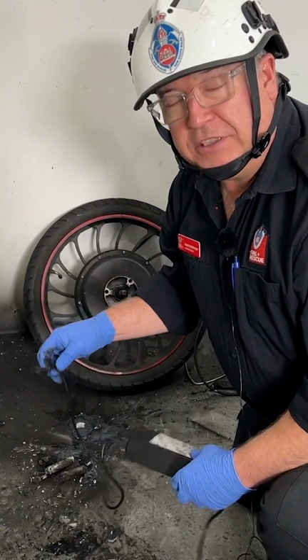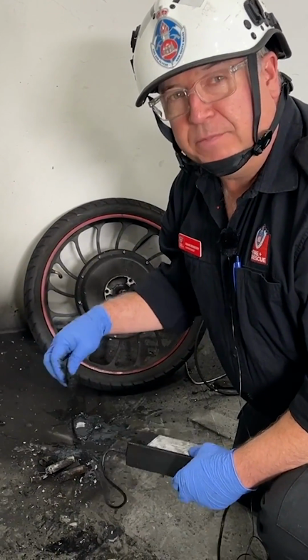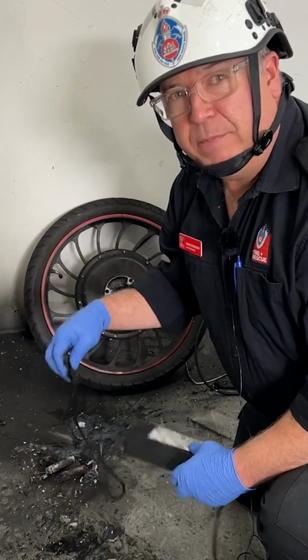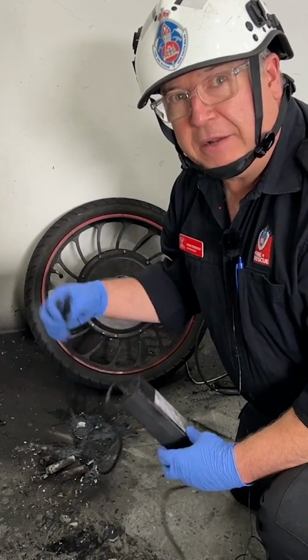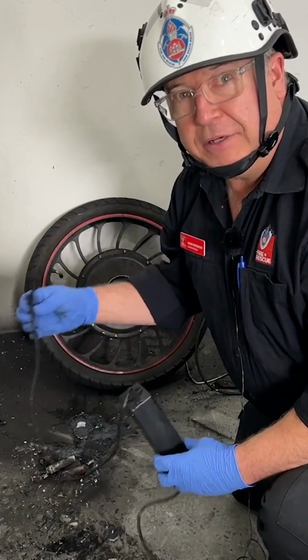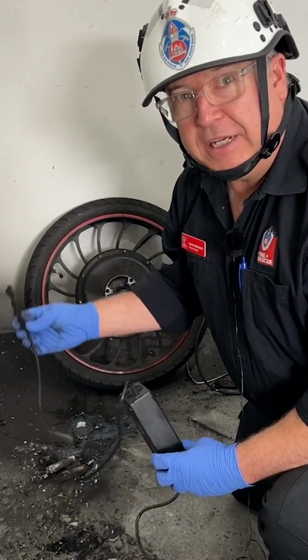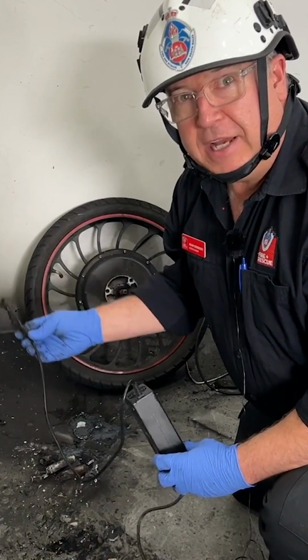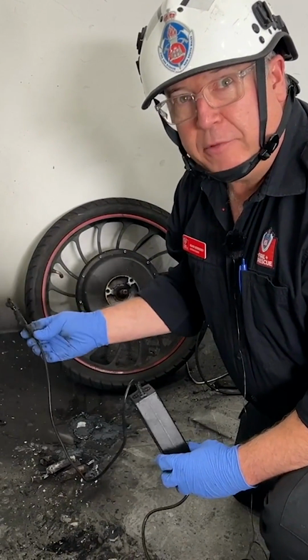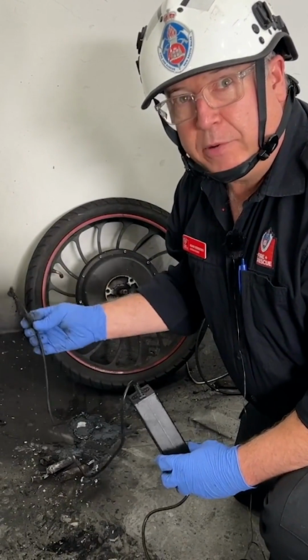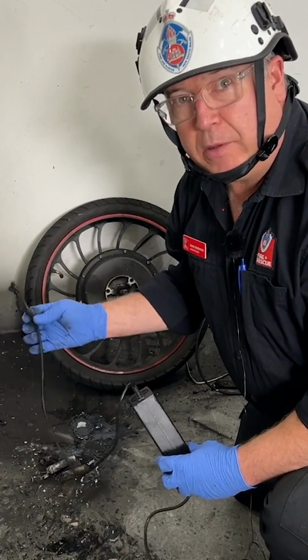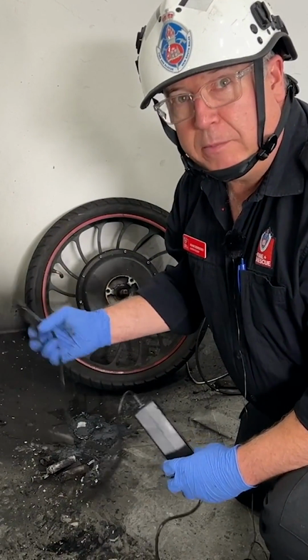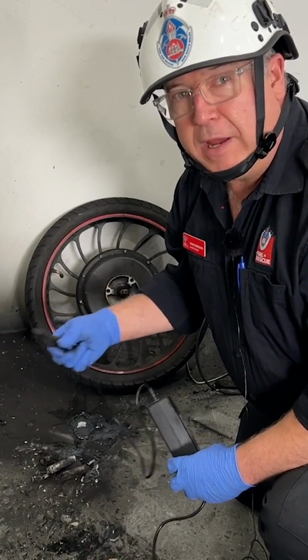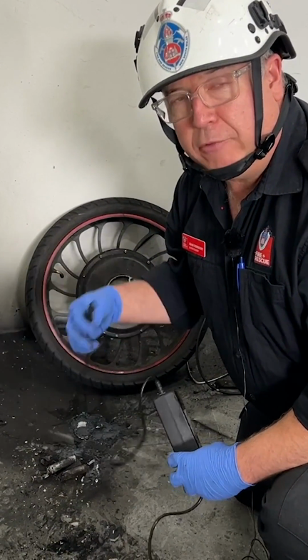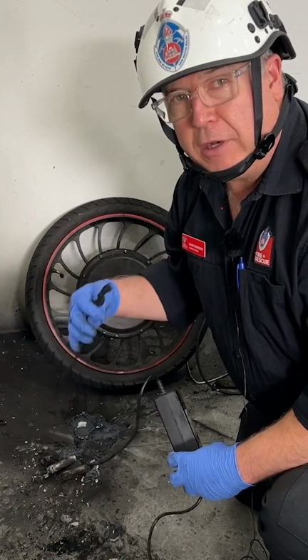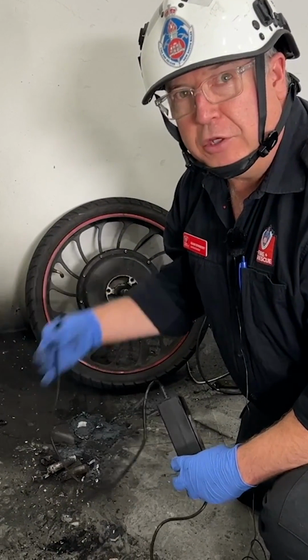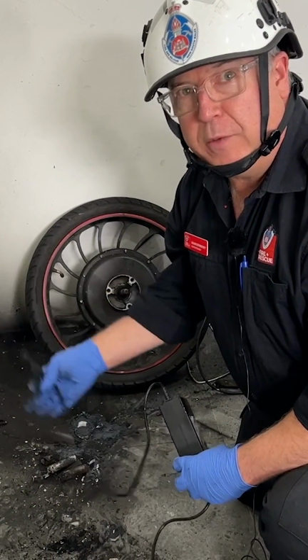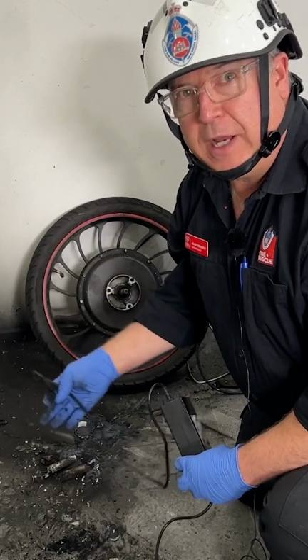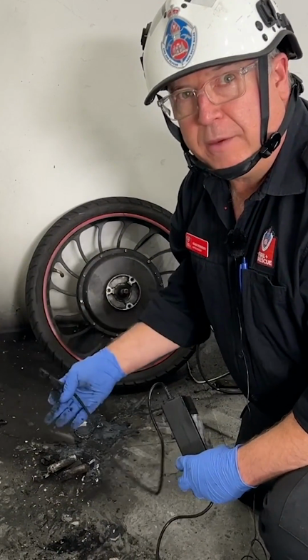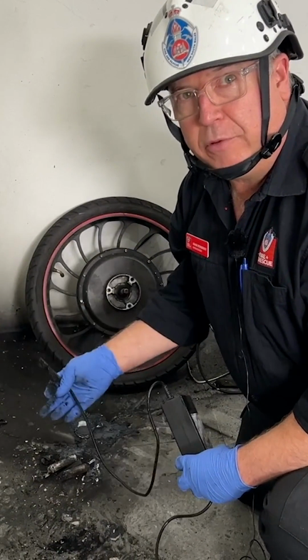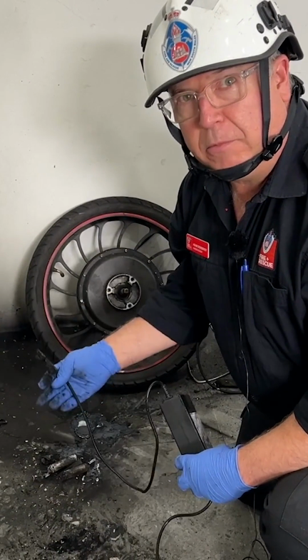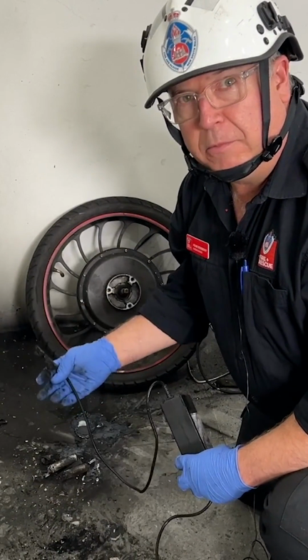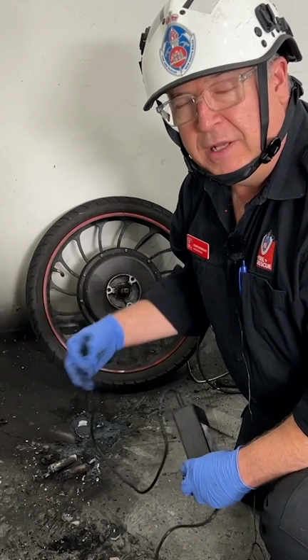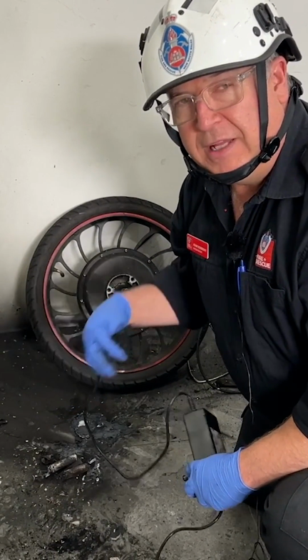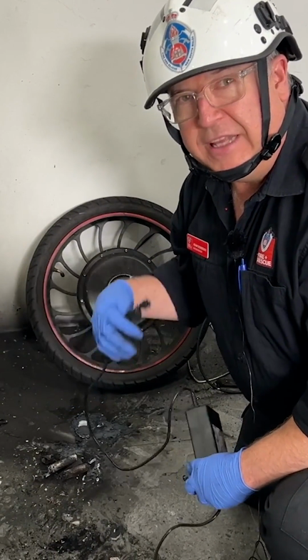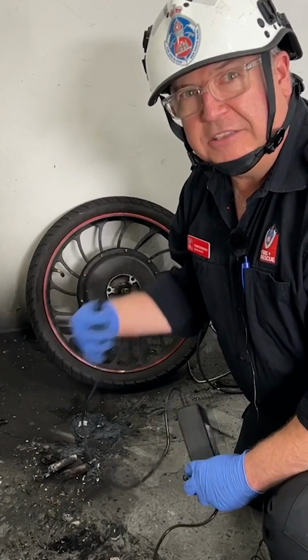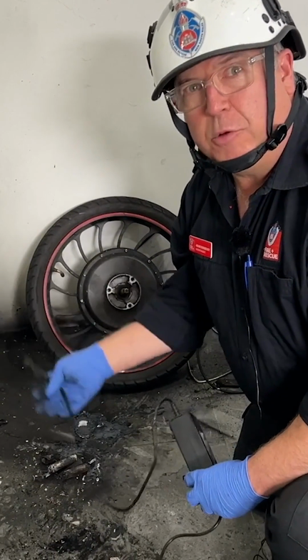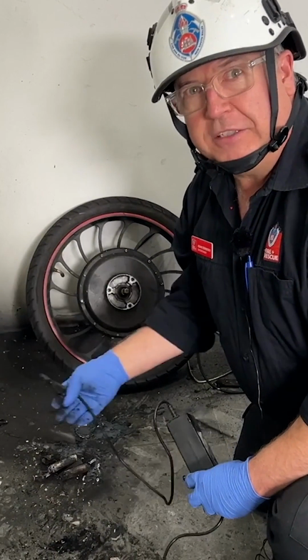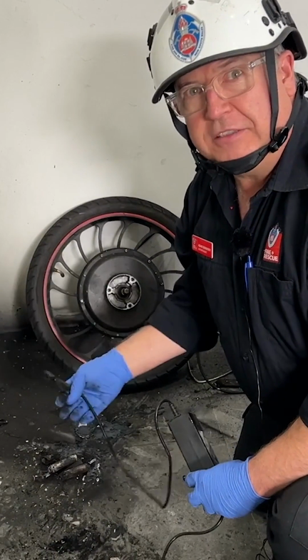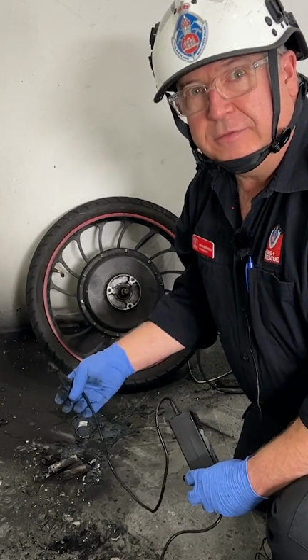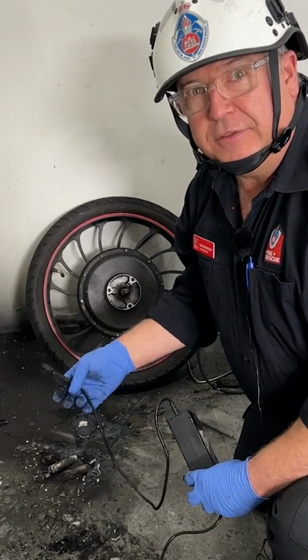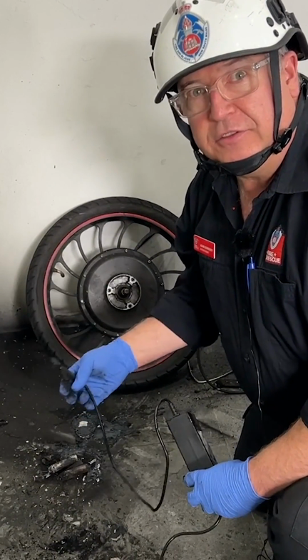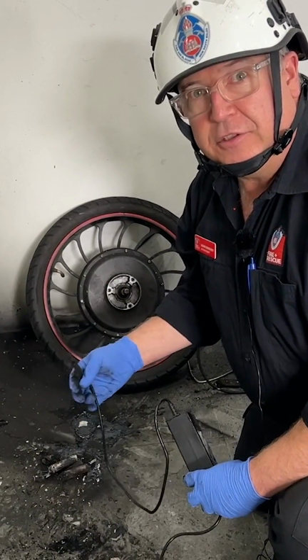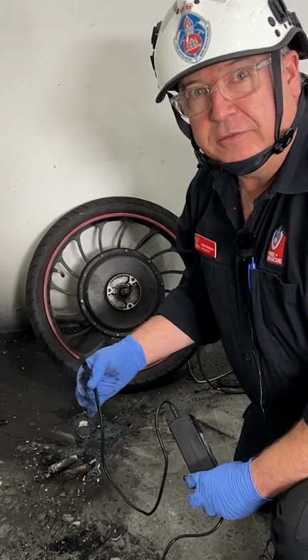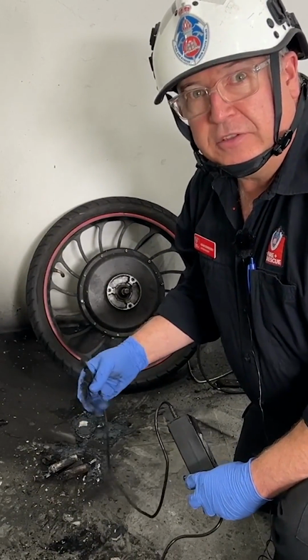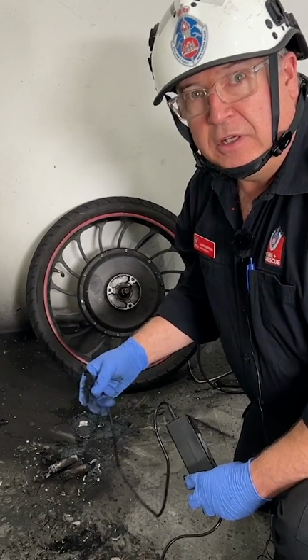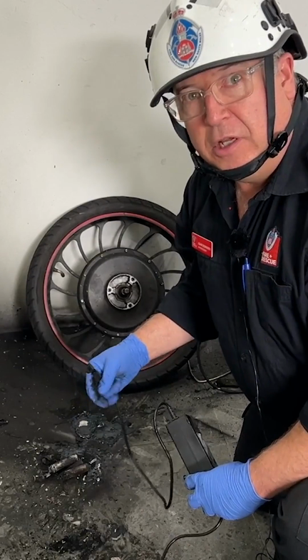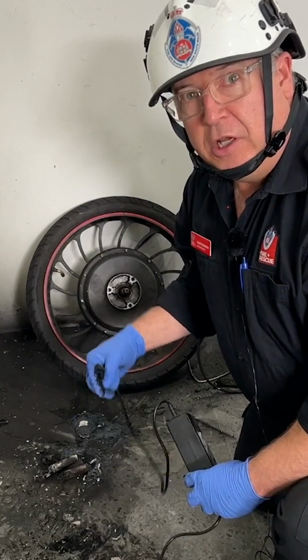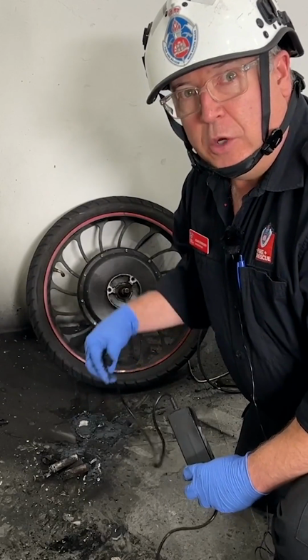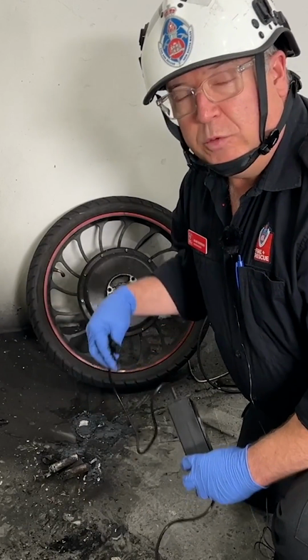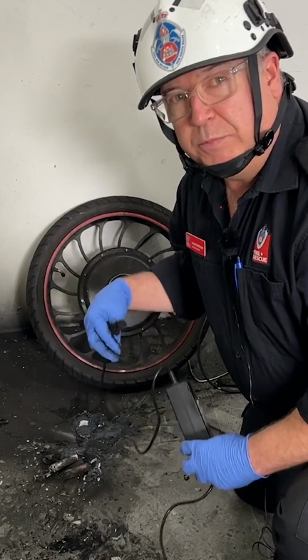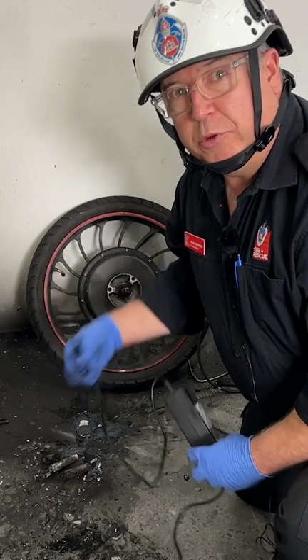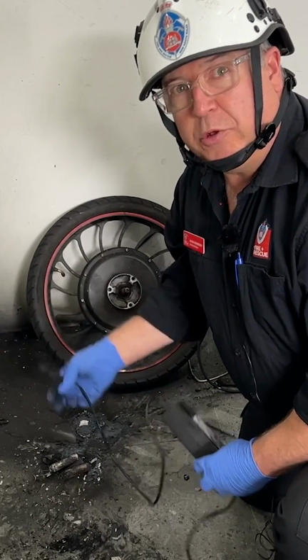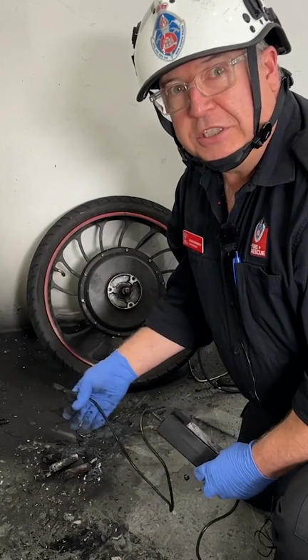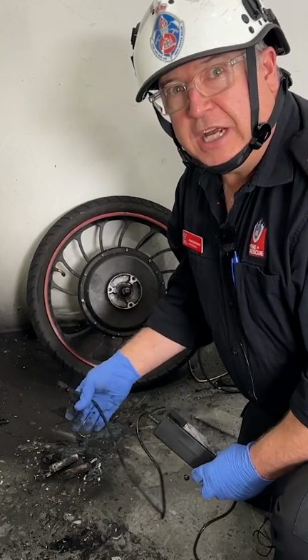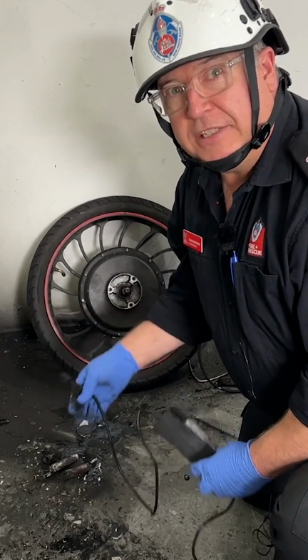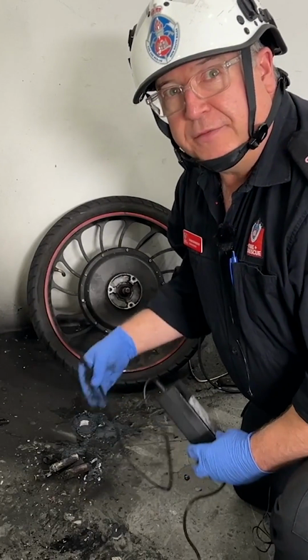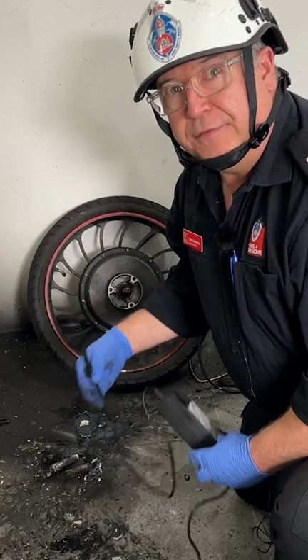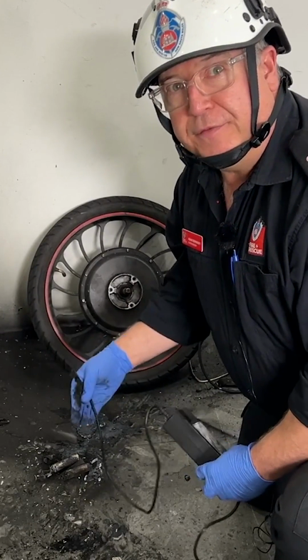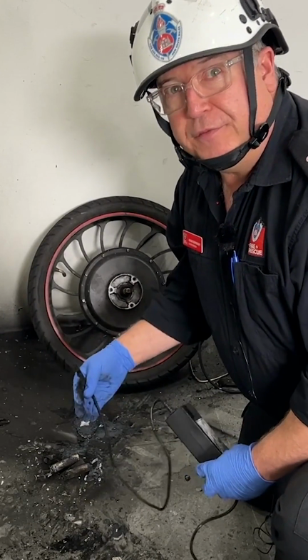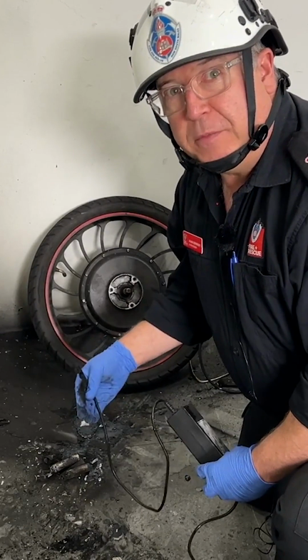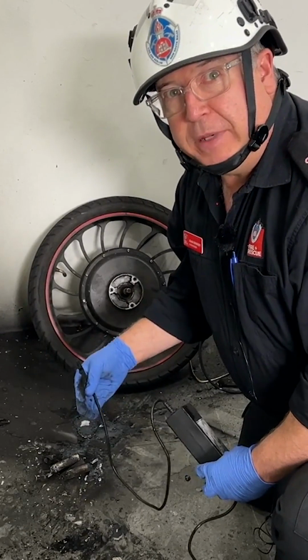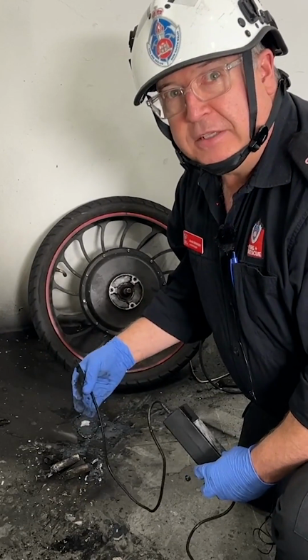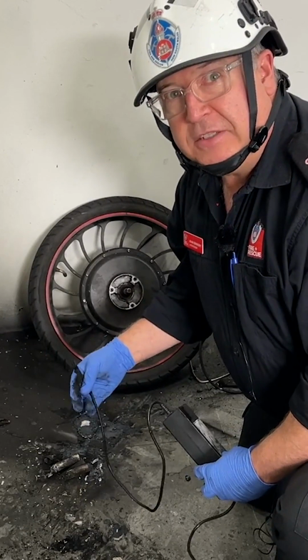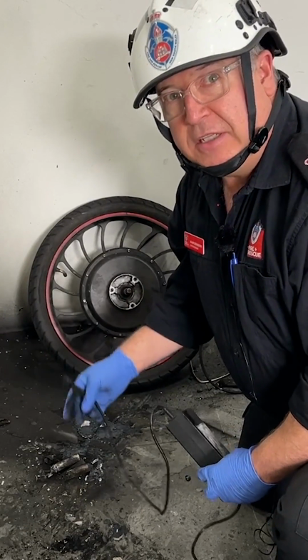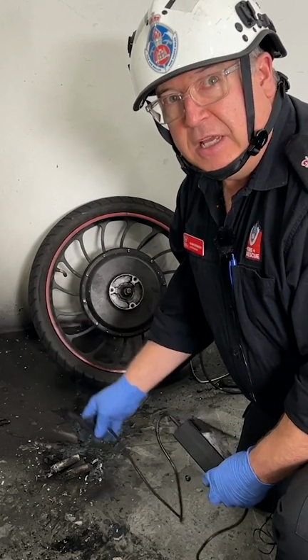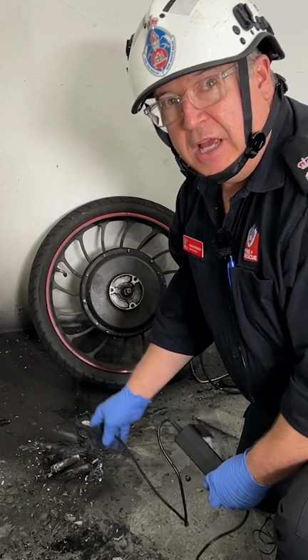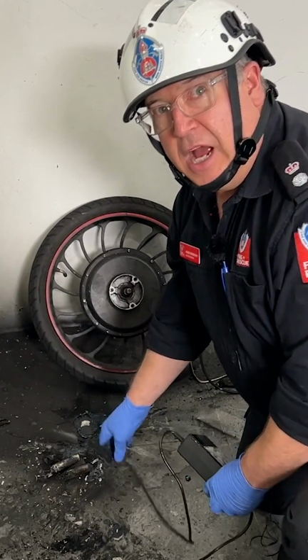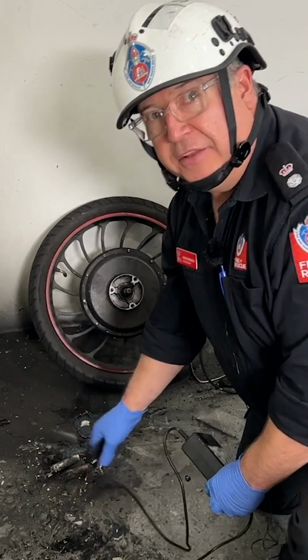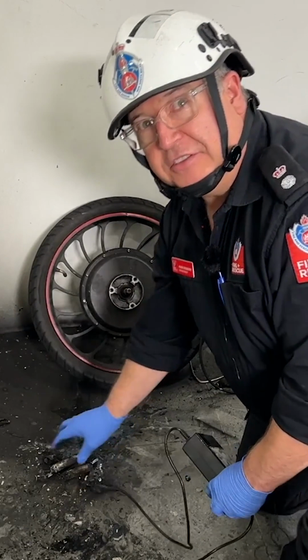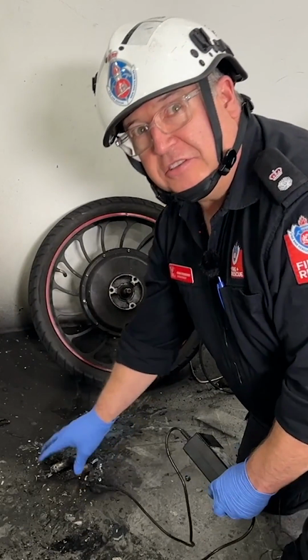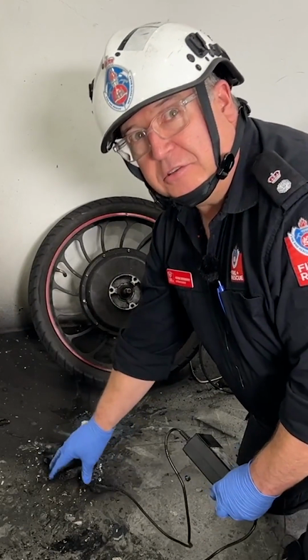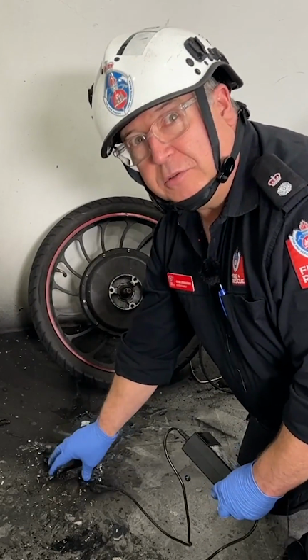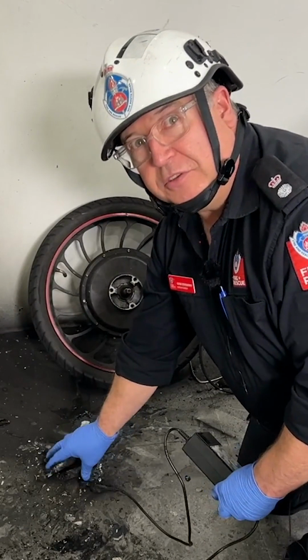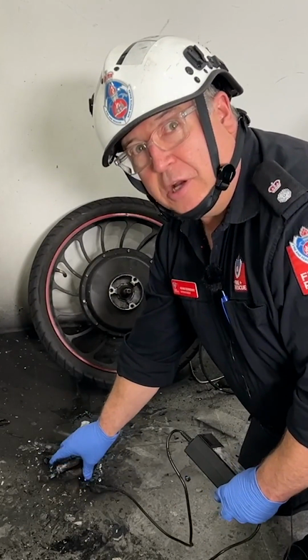This battery did have a problem — everyone knew it had a problem, that's why it was in for service. It was put on charge for just 15 minutes, and this is the result.